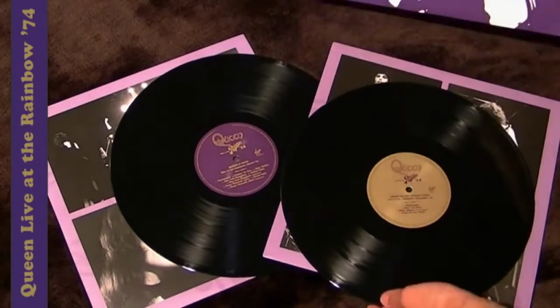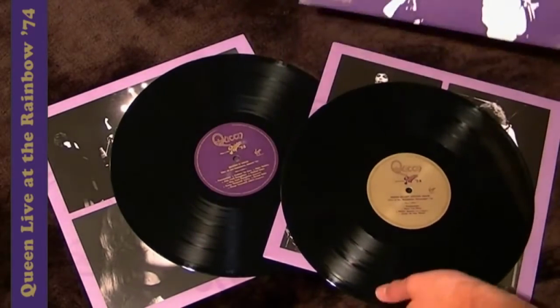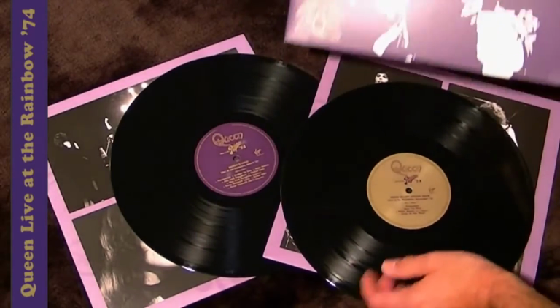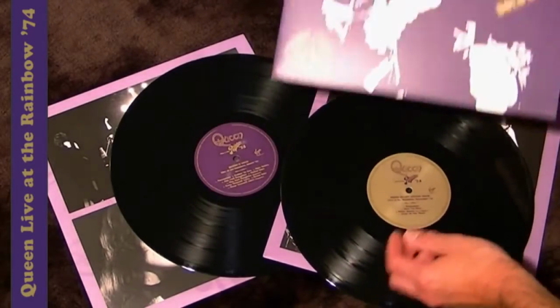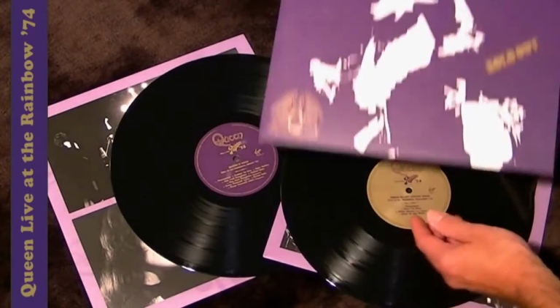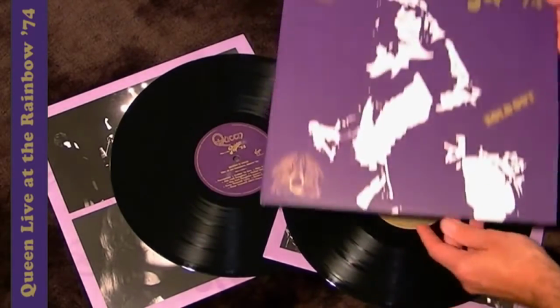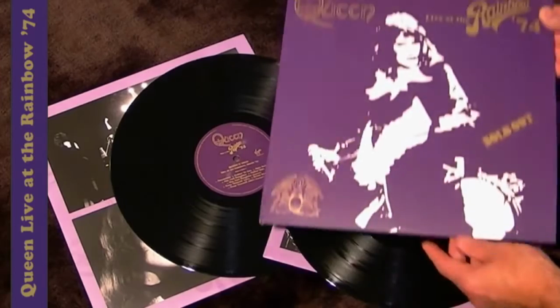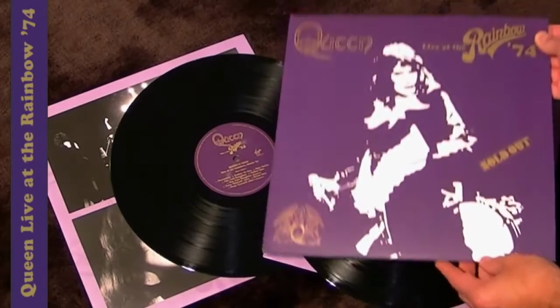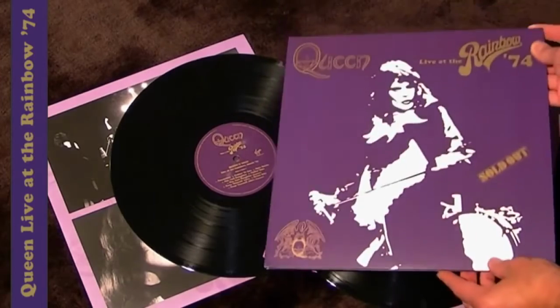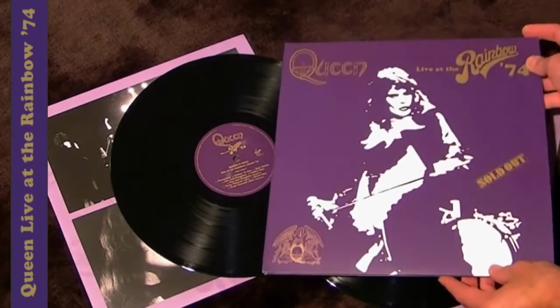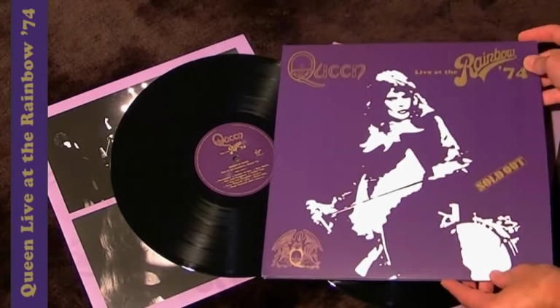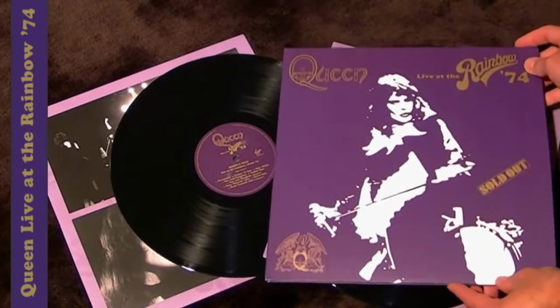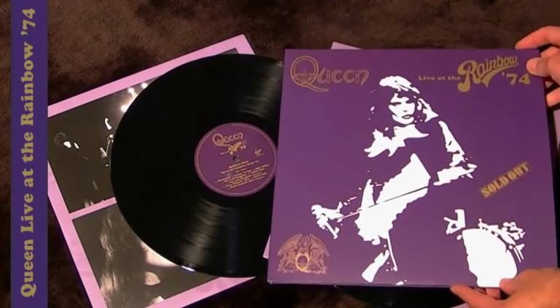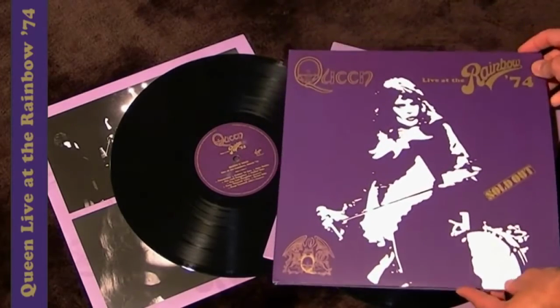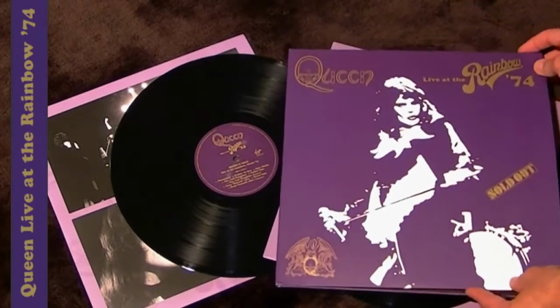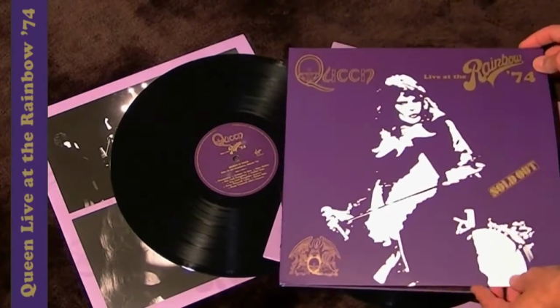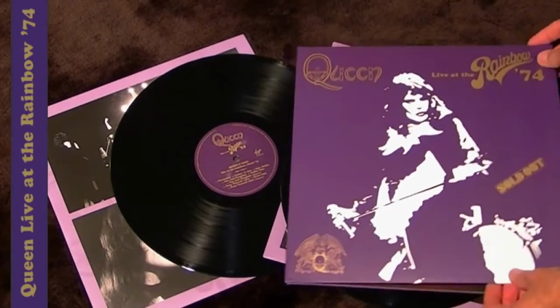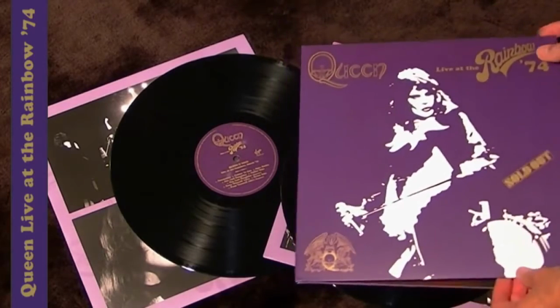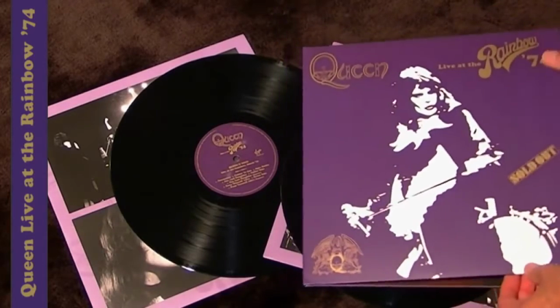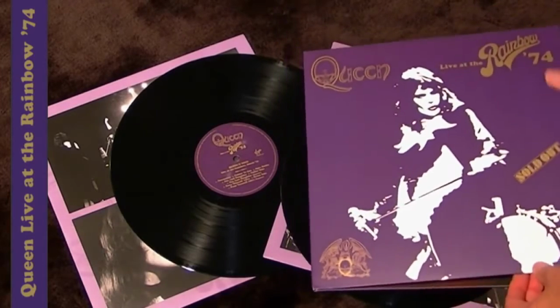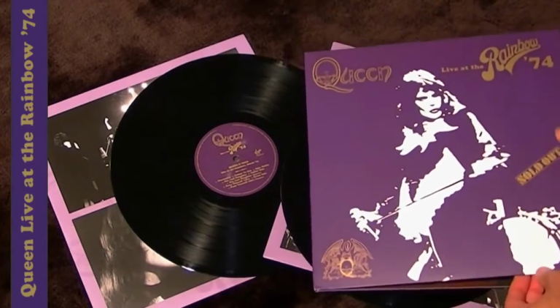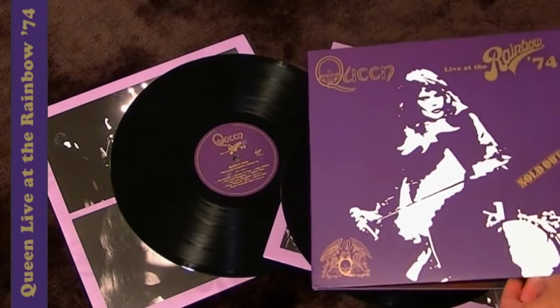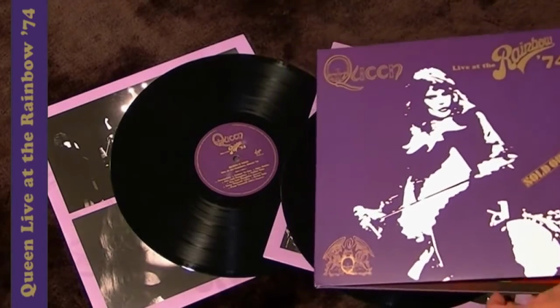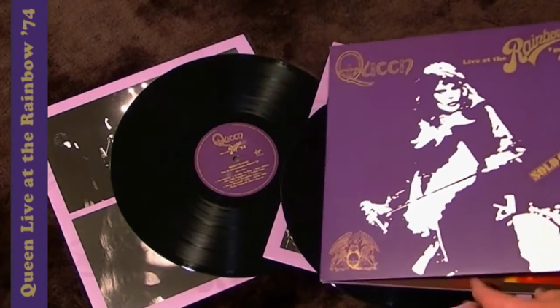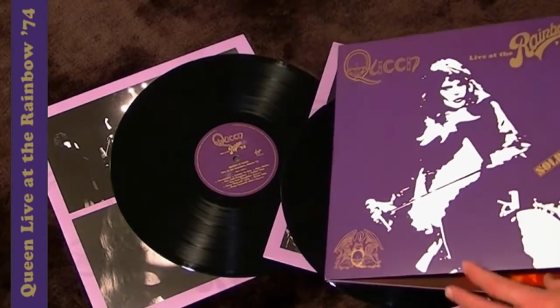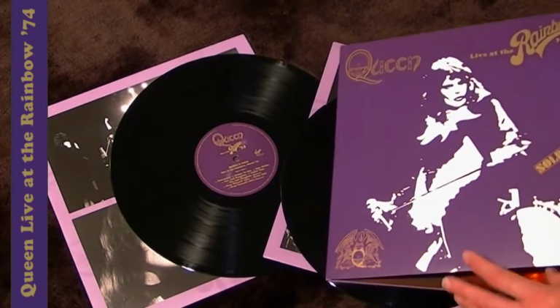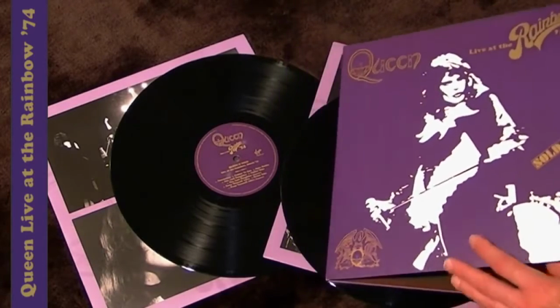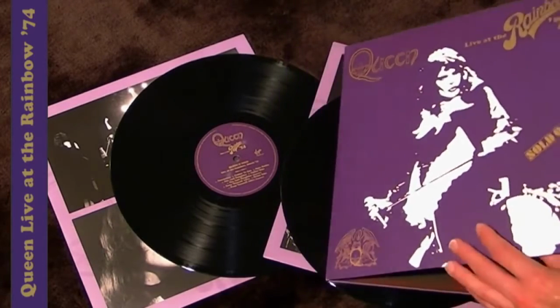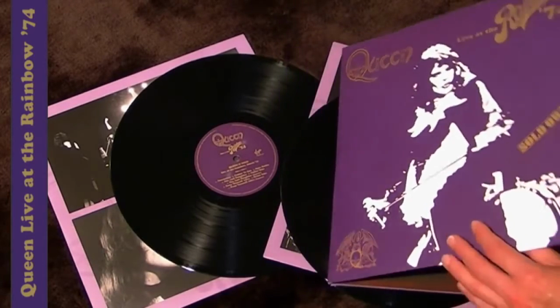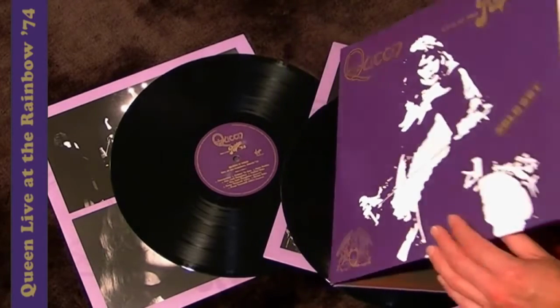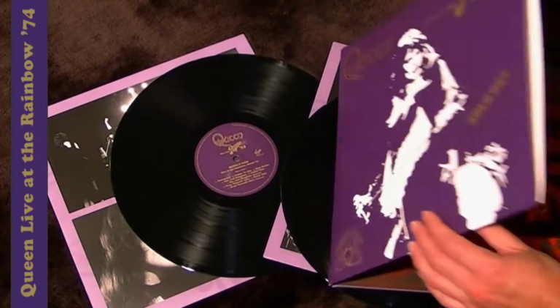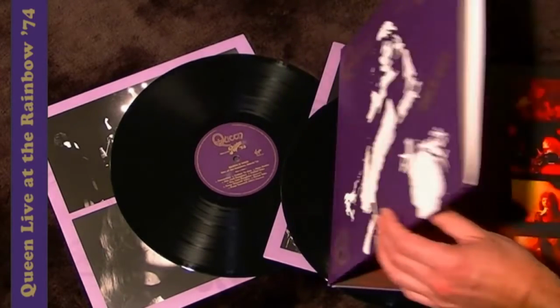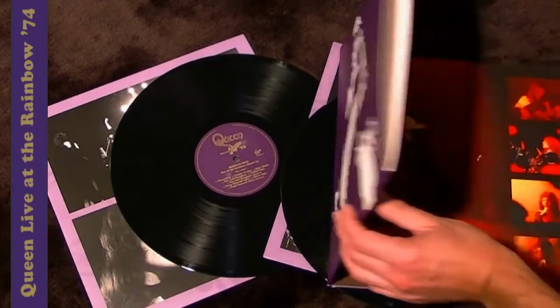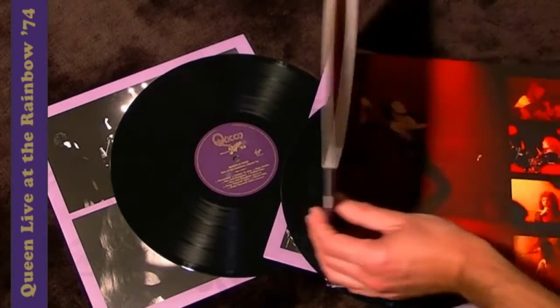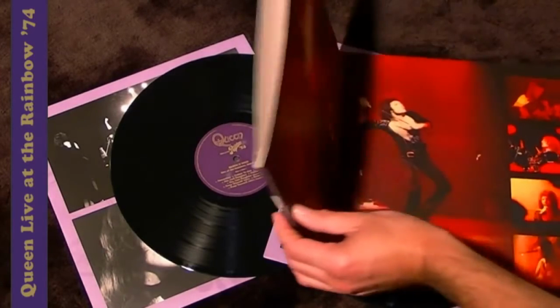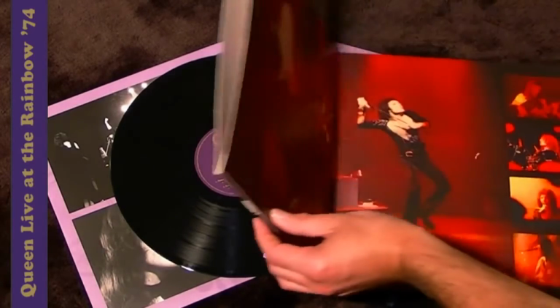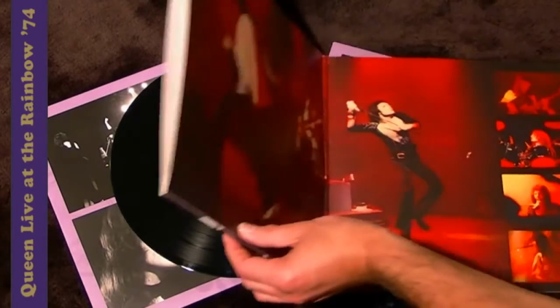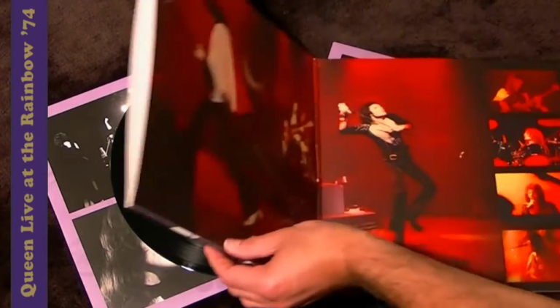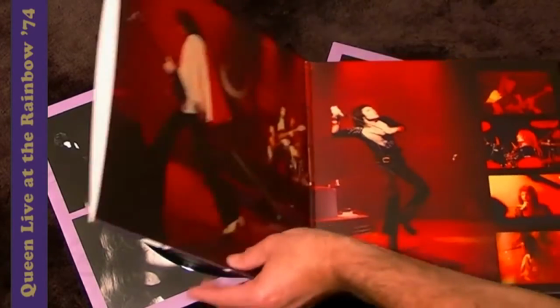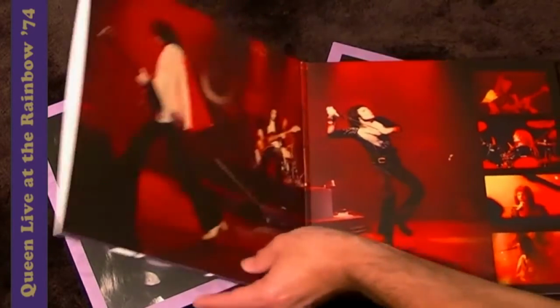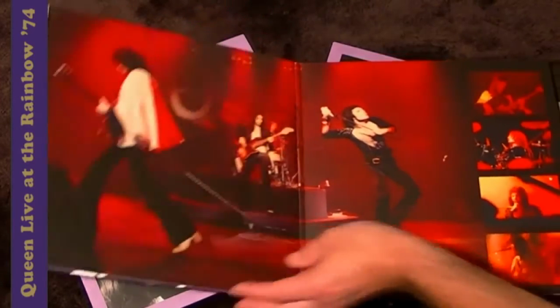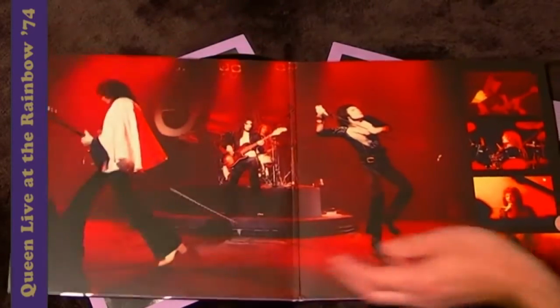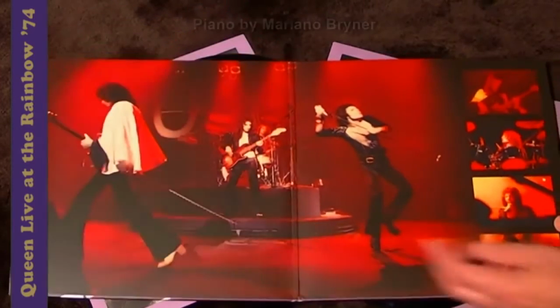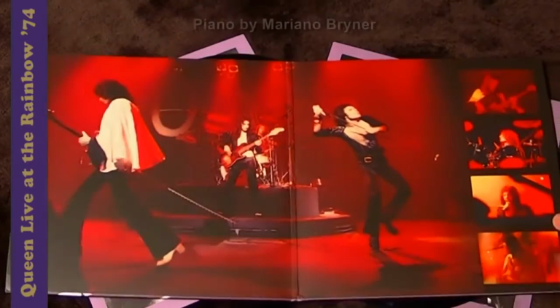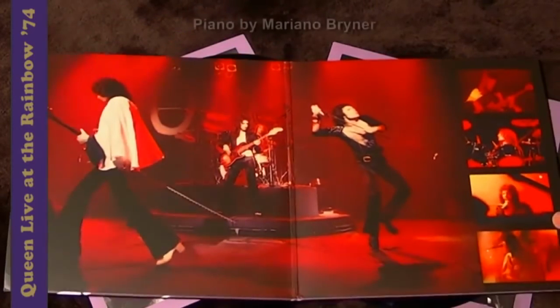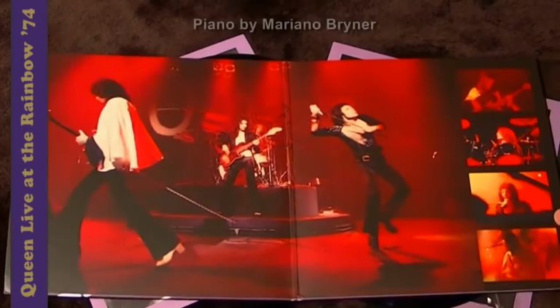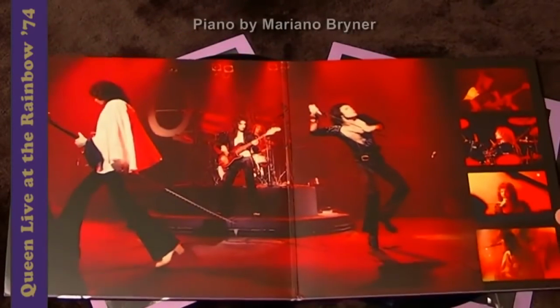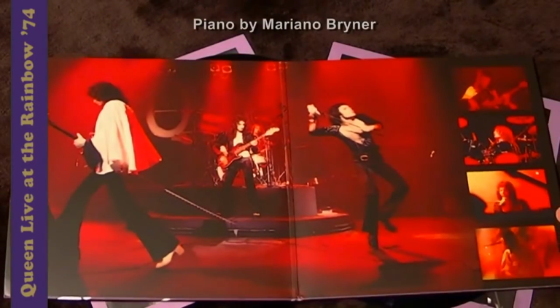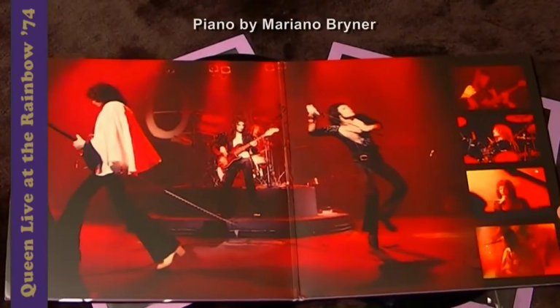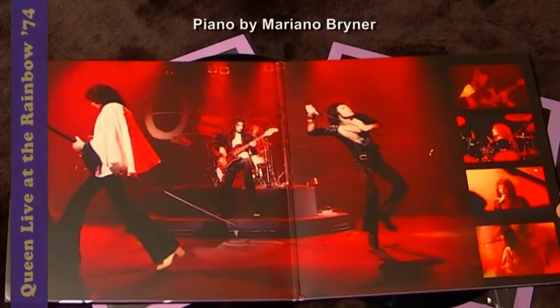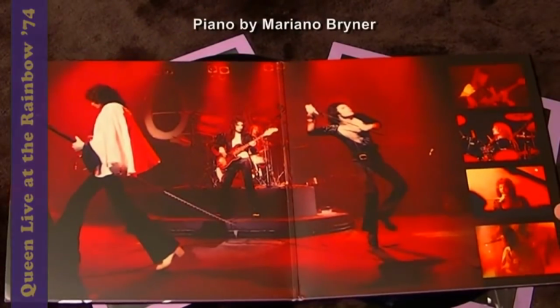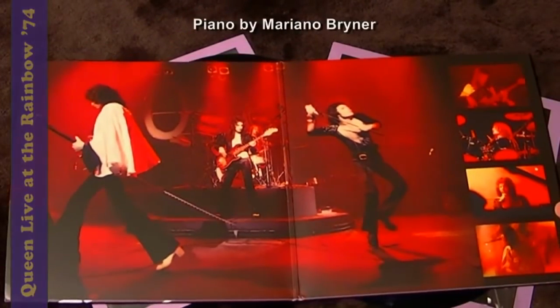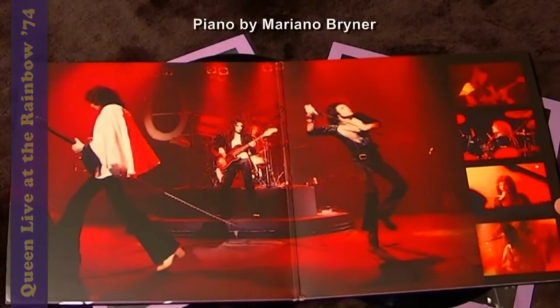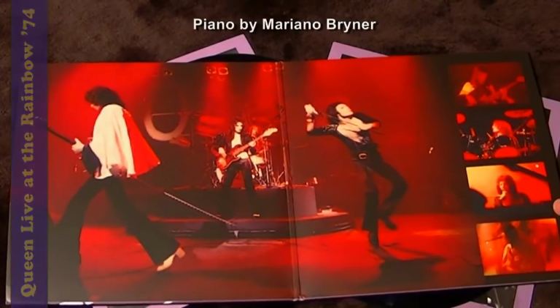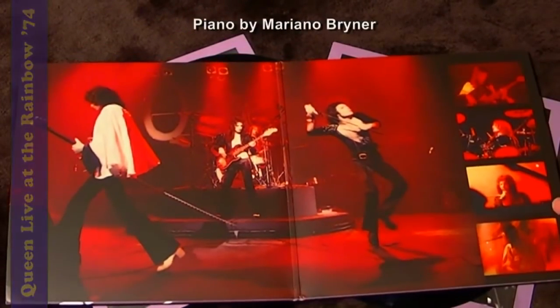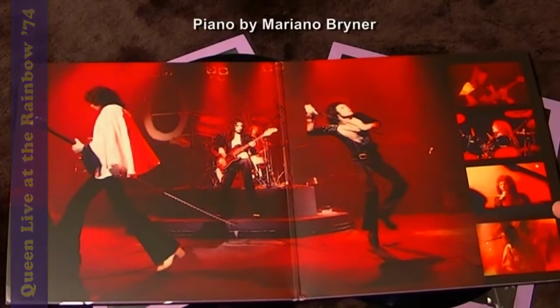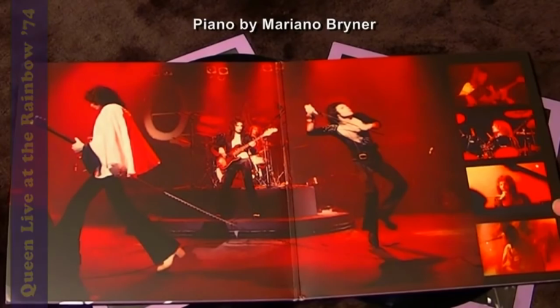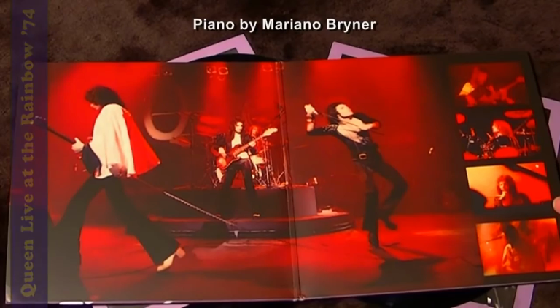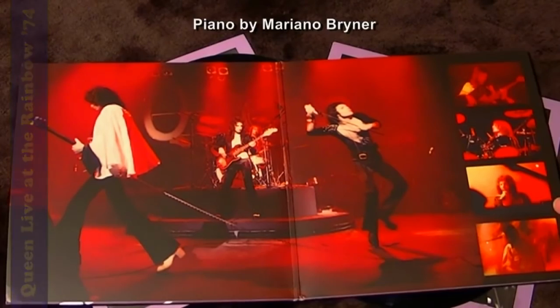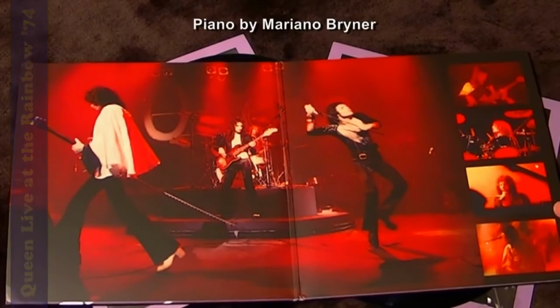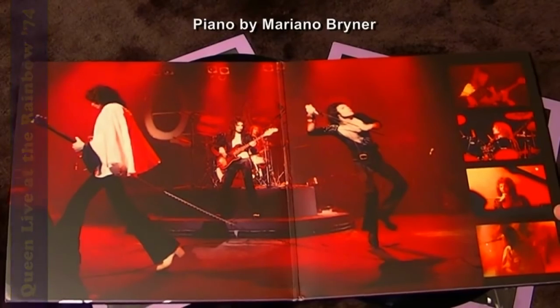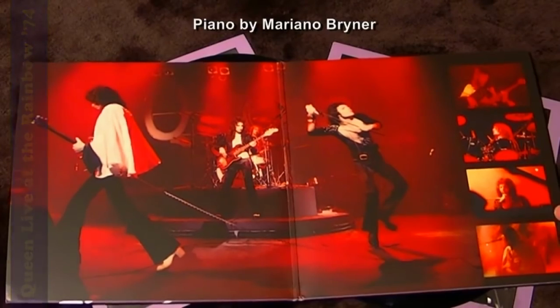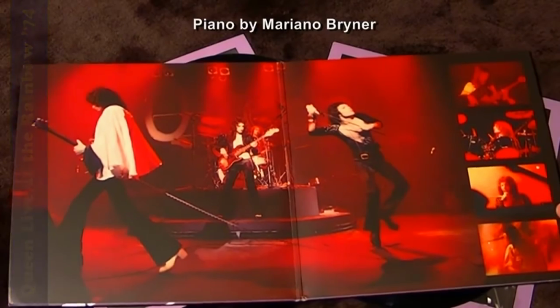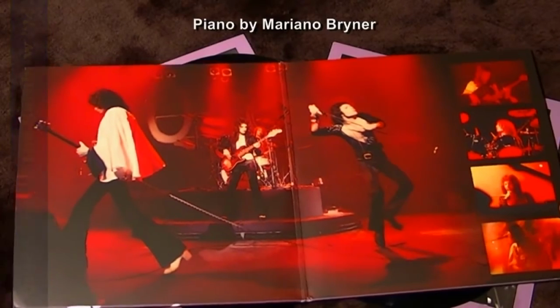And there you go — Live at the Rainbow '74, double vinyl LP.